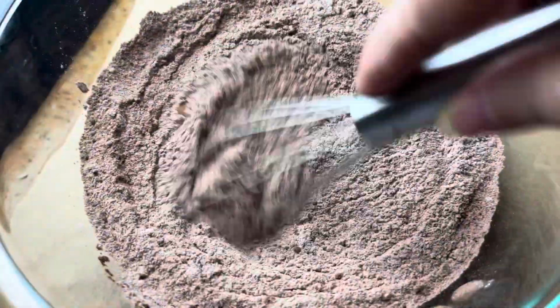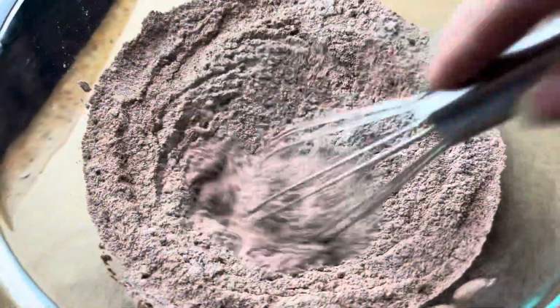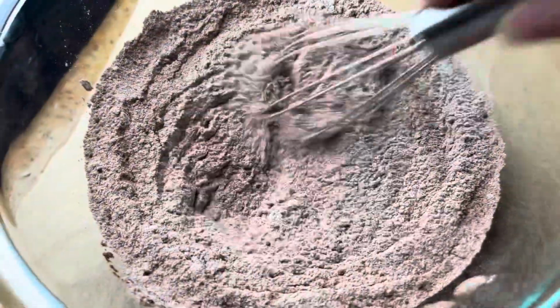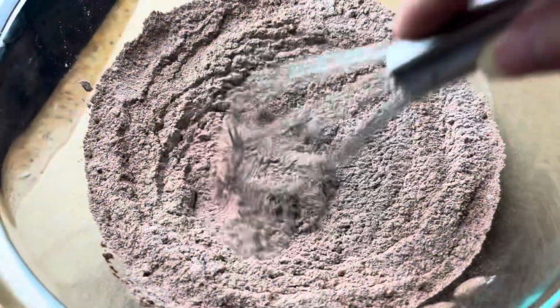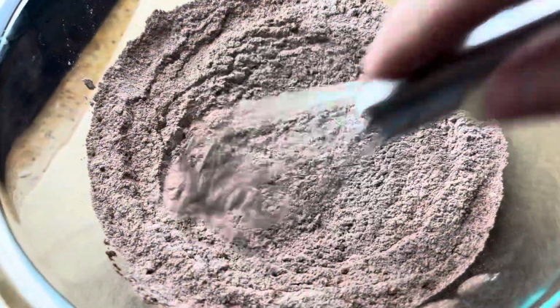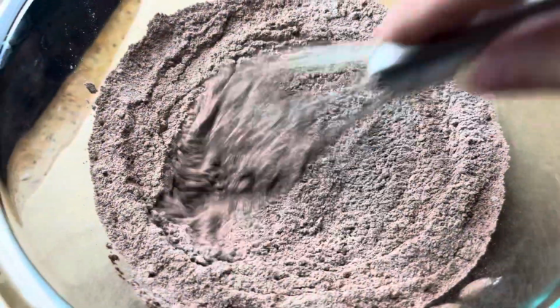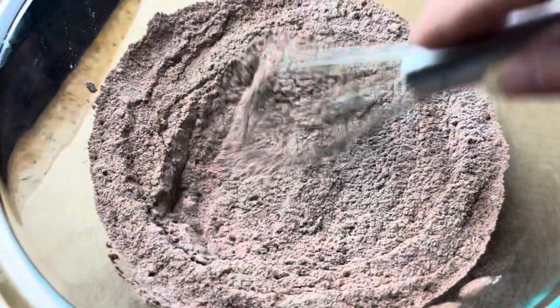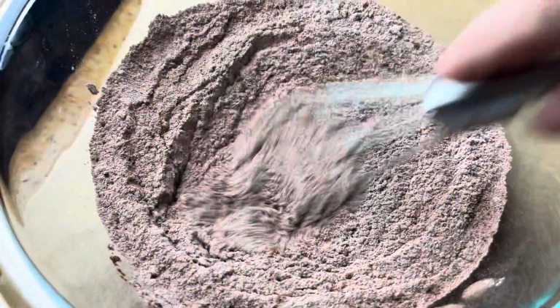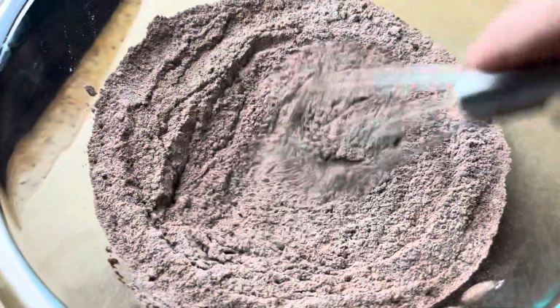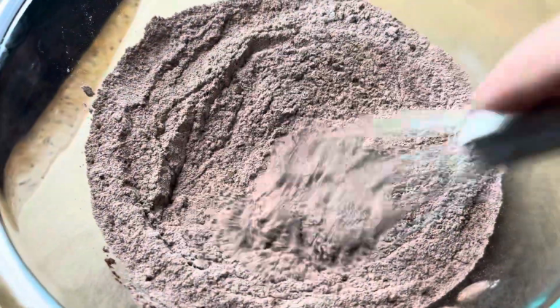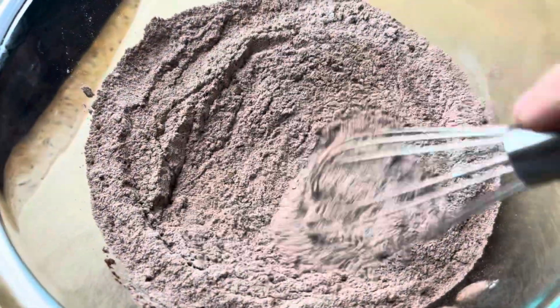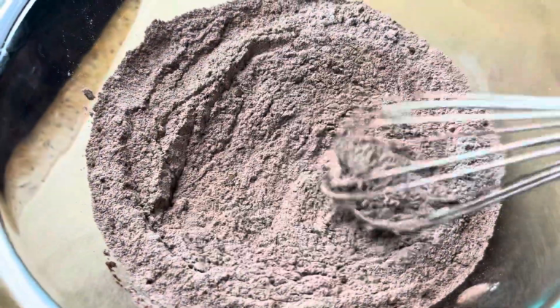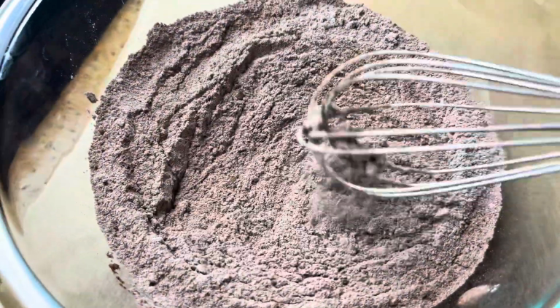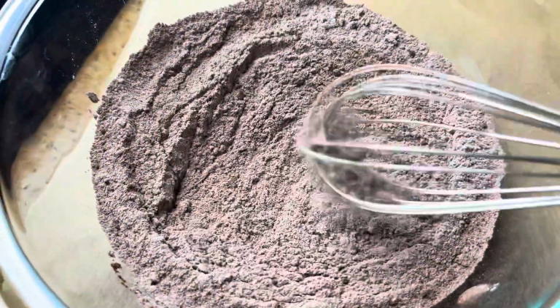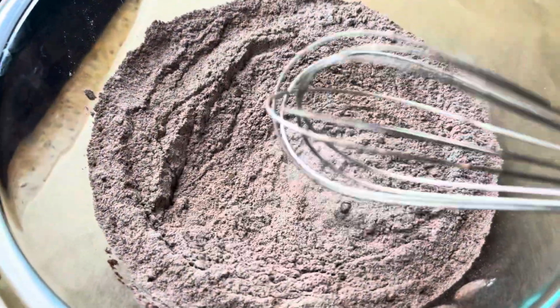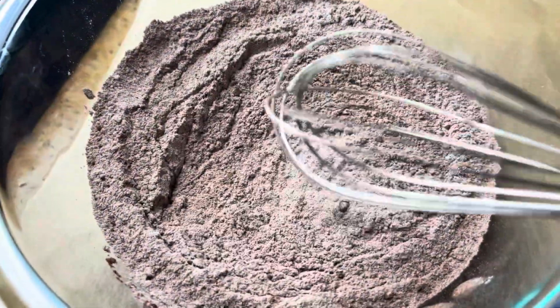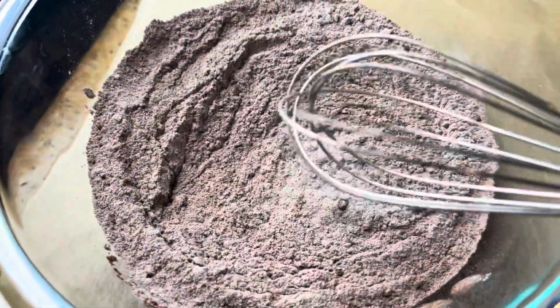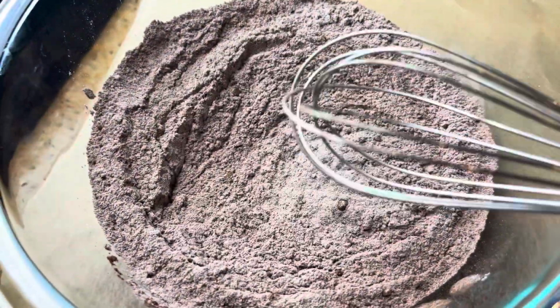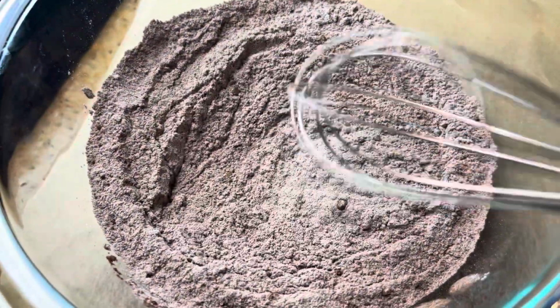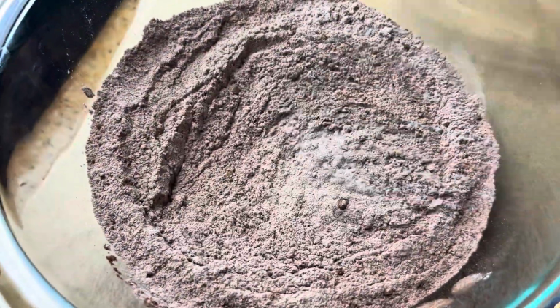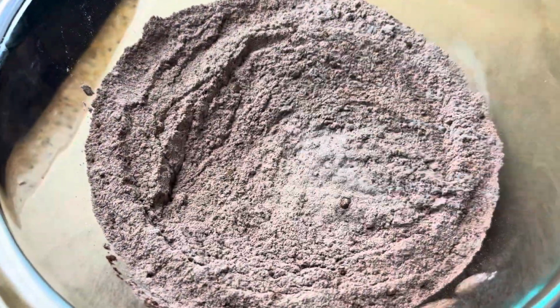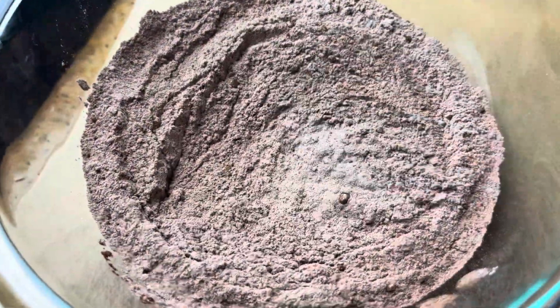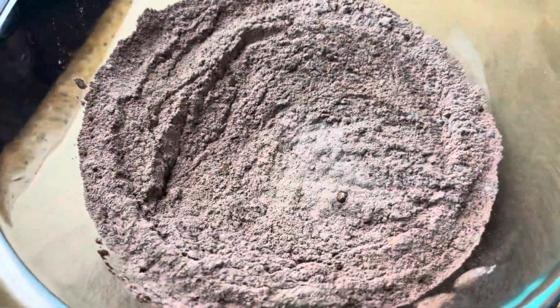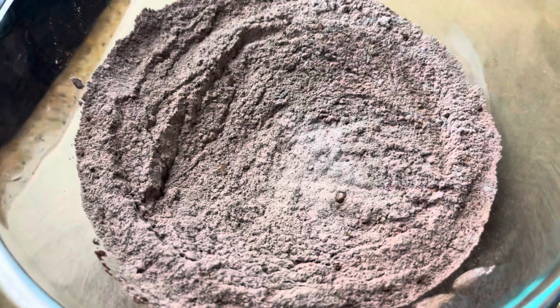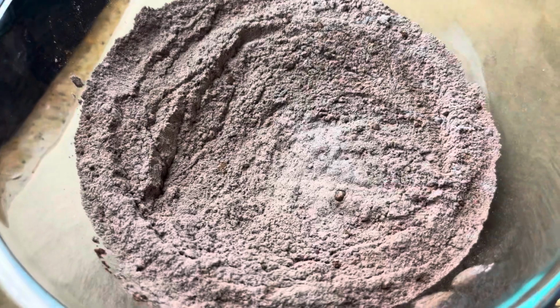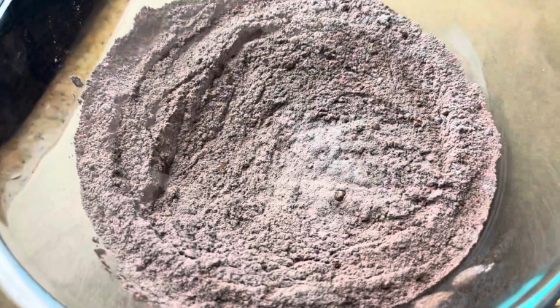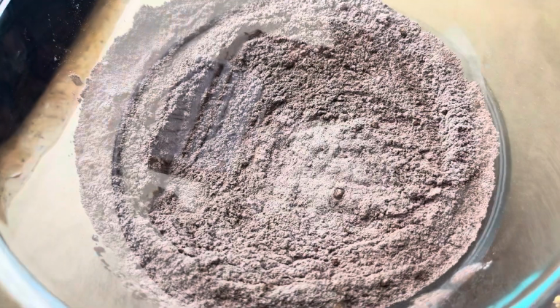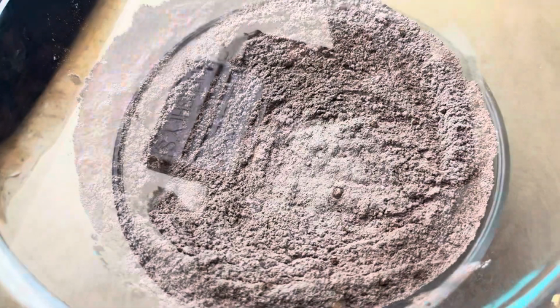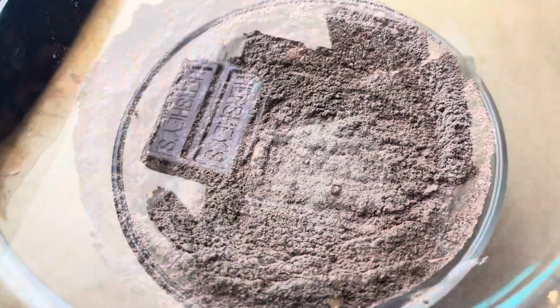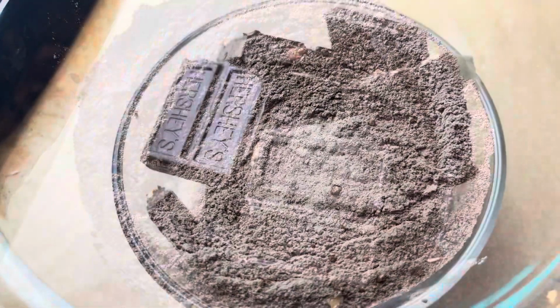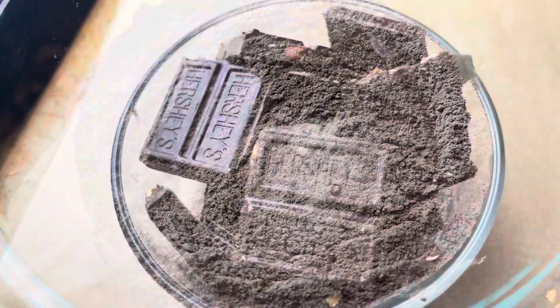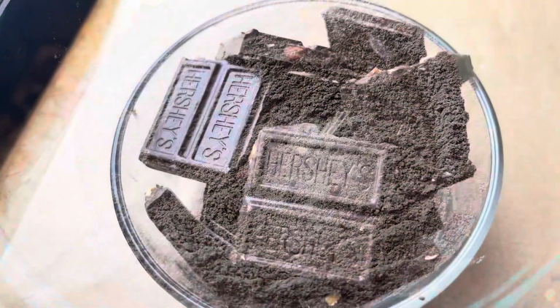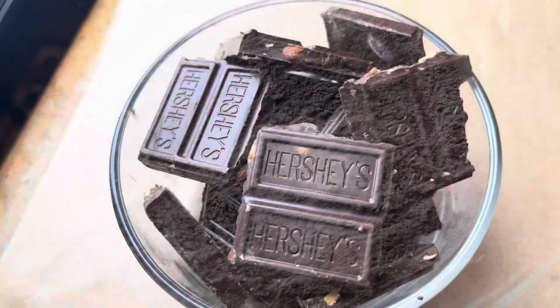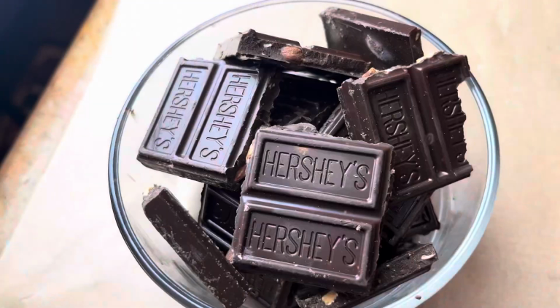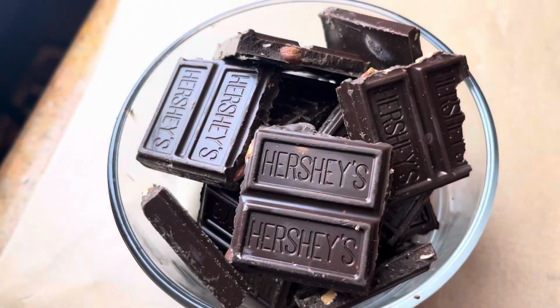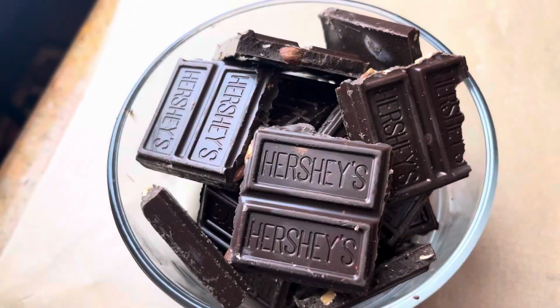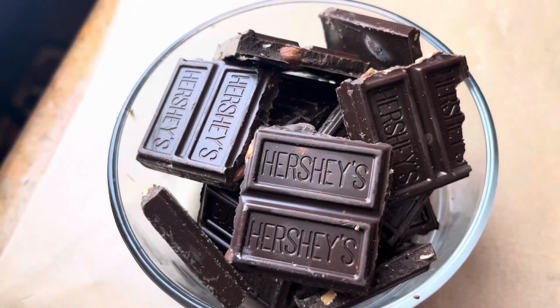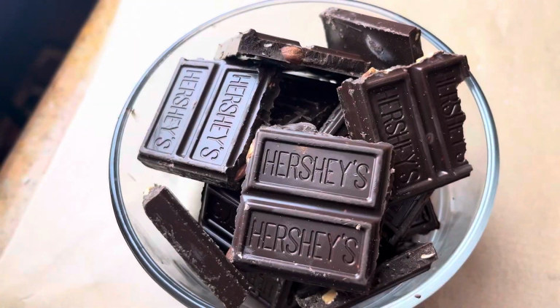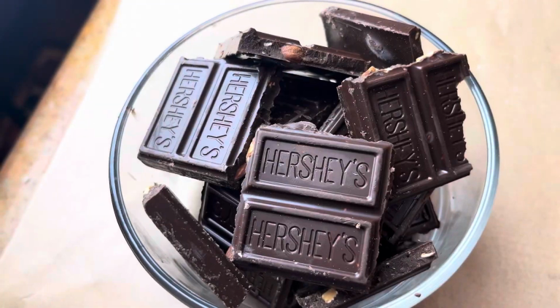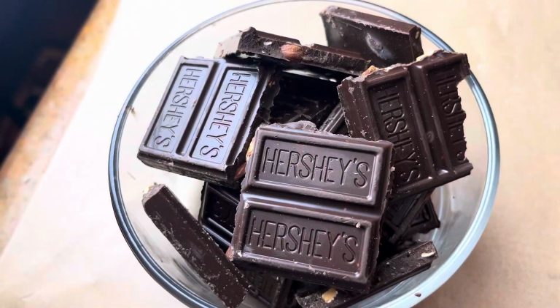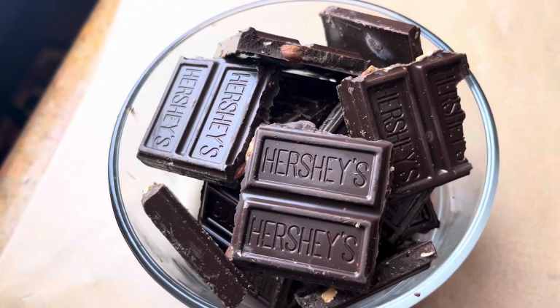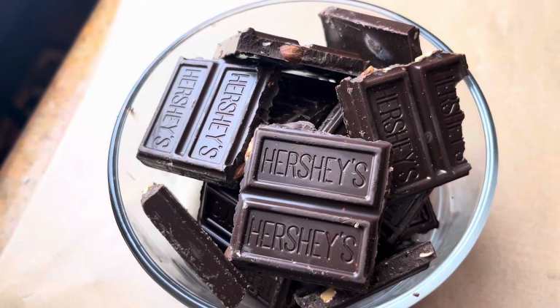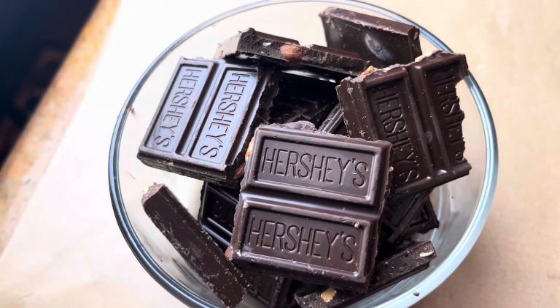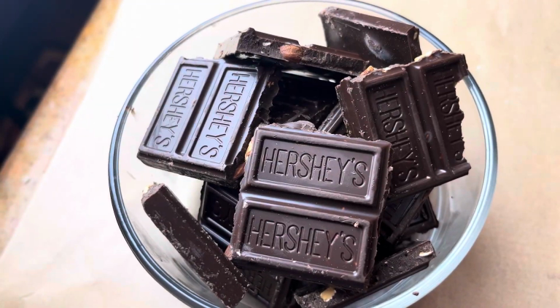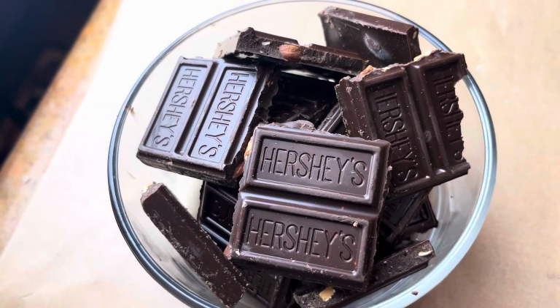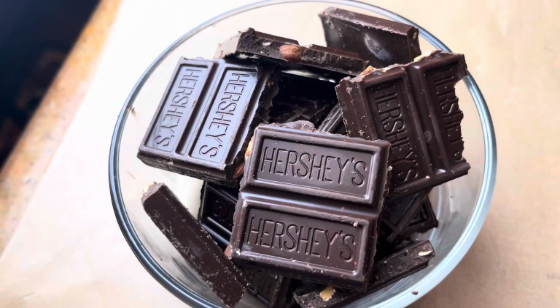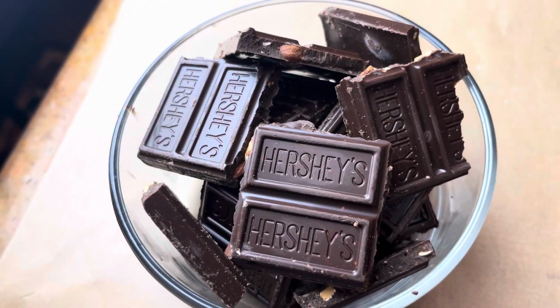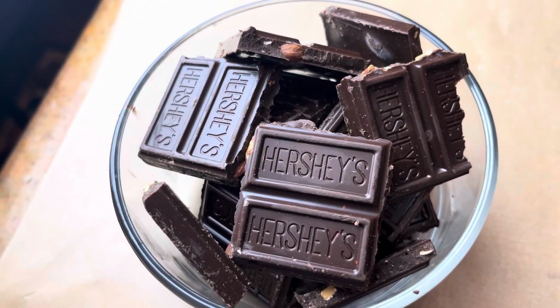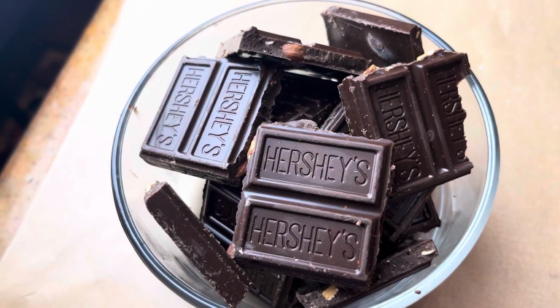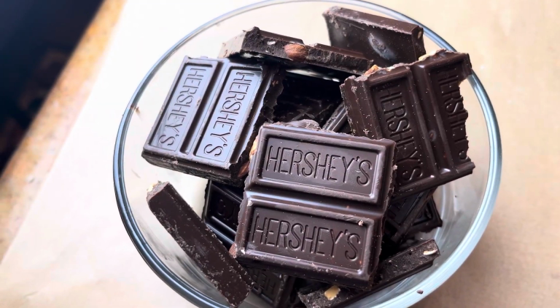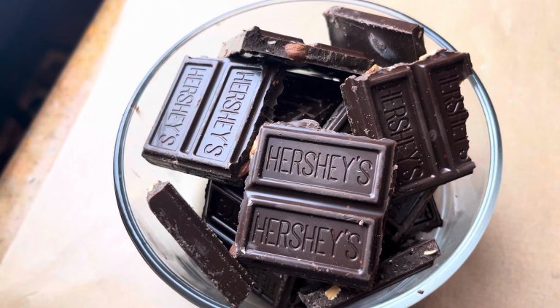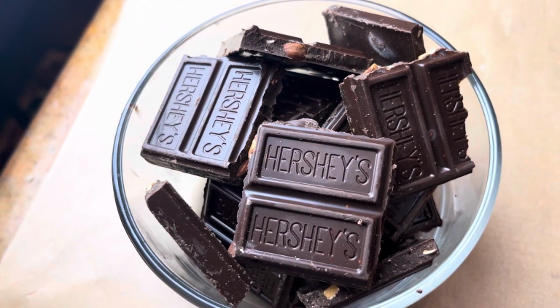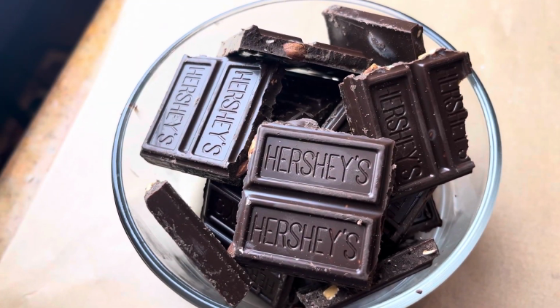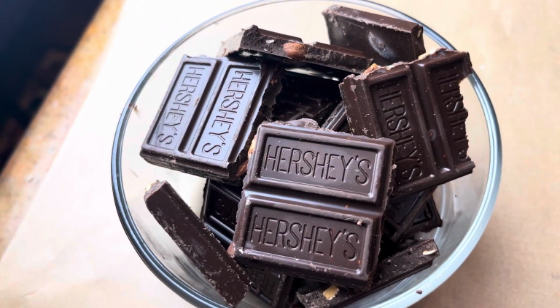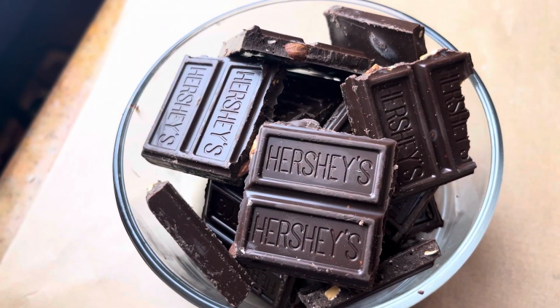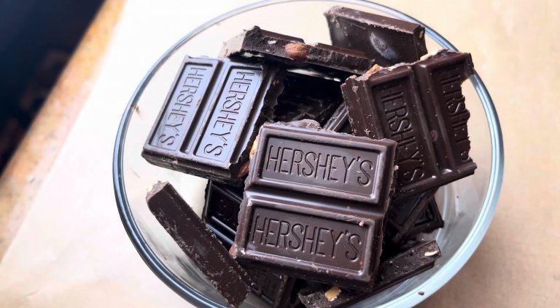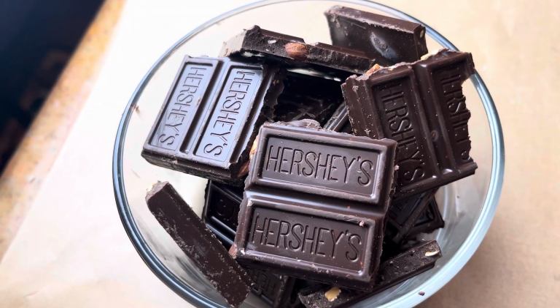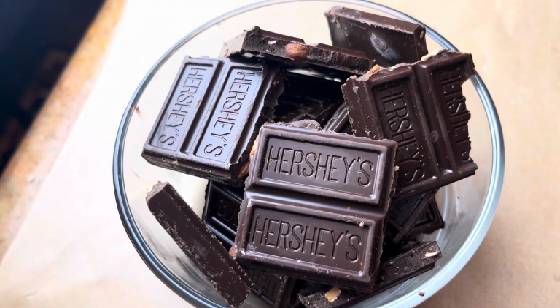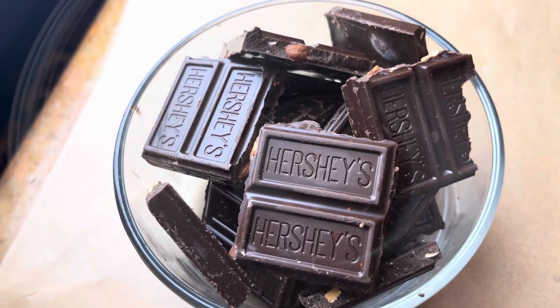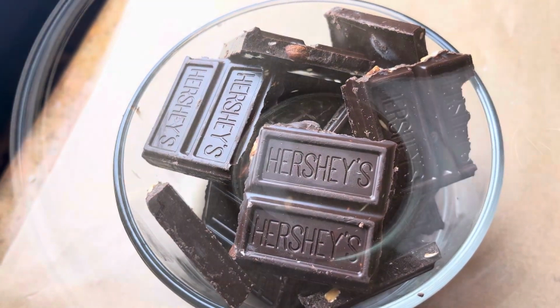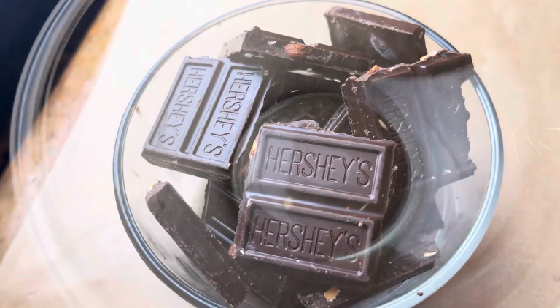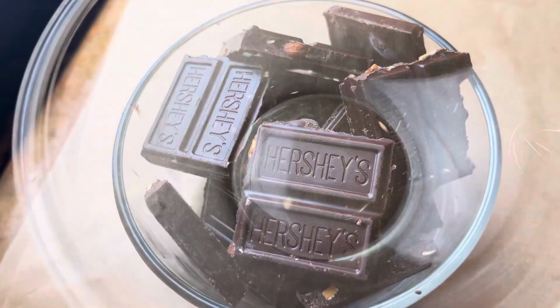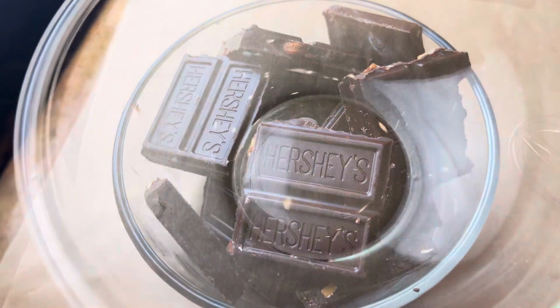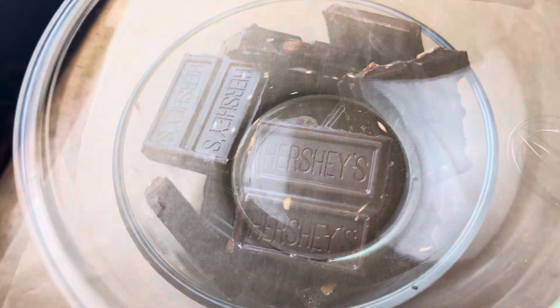I'll have the exact measurements in my description box. Now you're going to take your chocolate and melt it in the microwave.